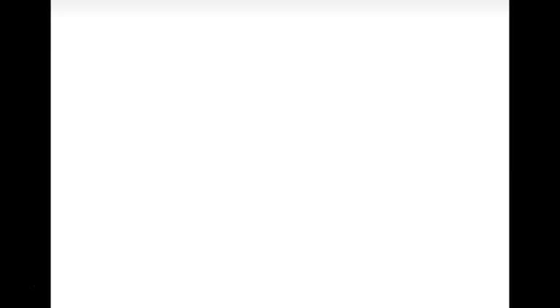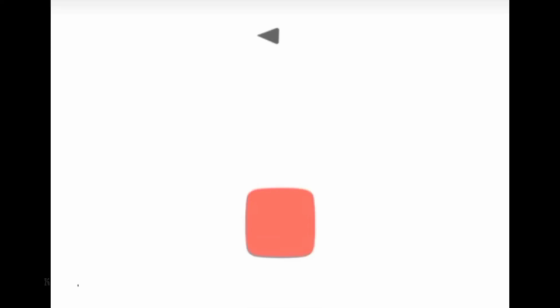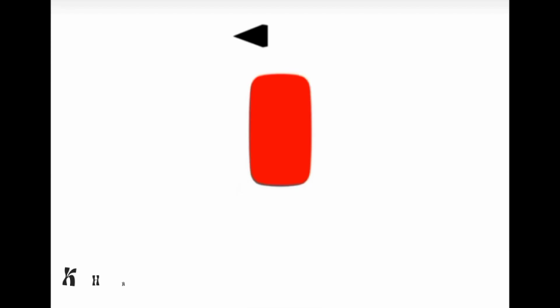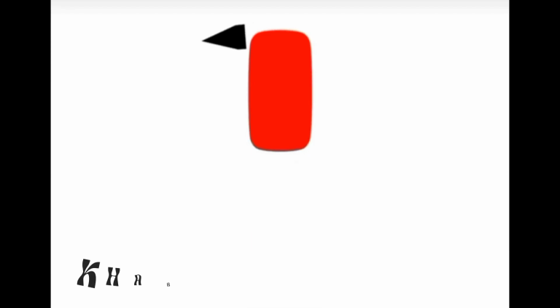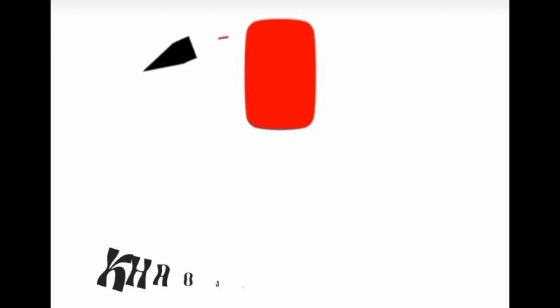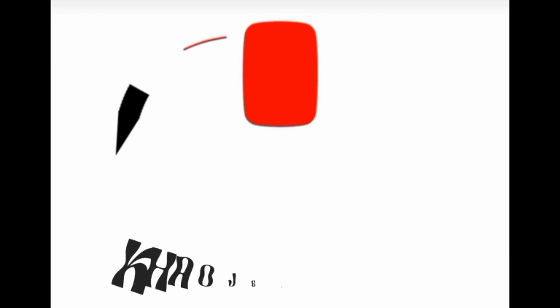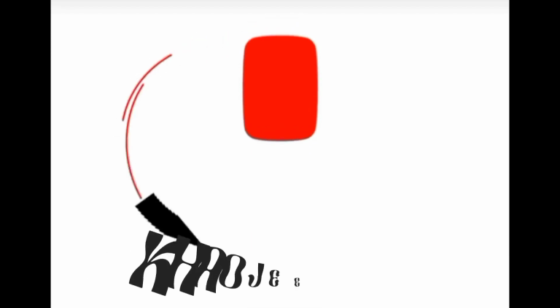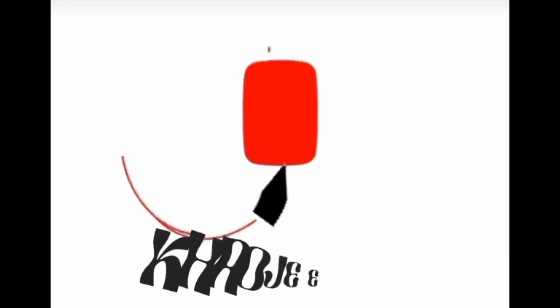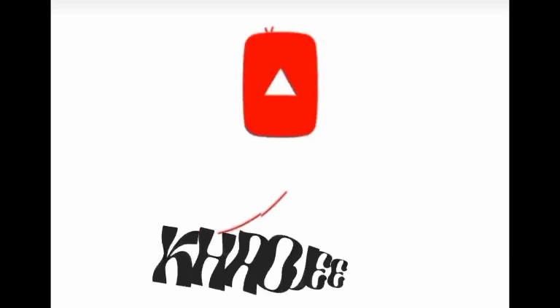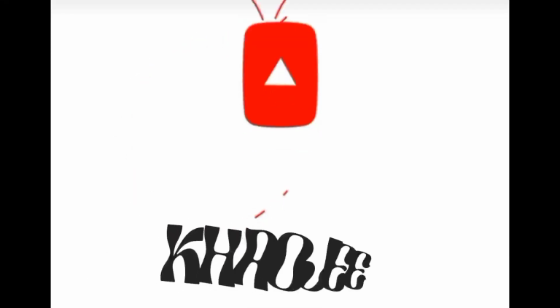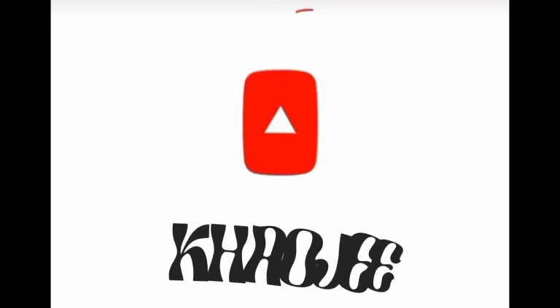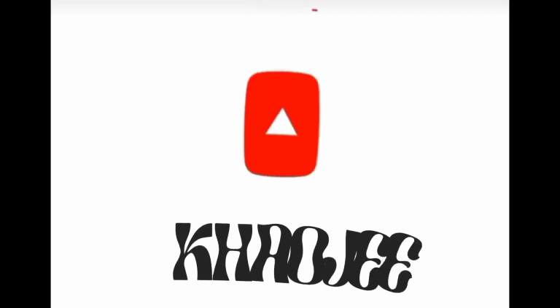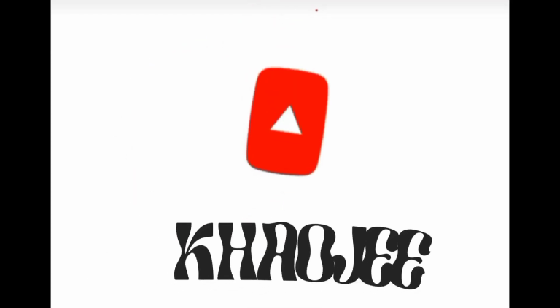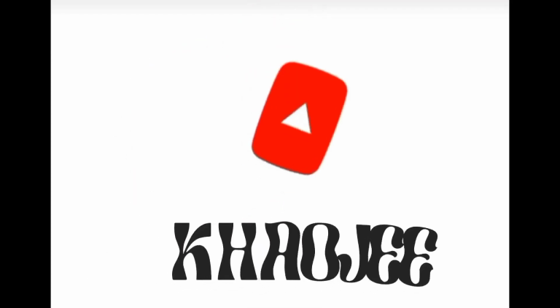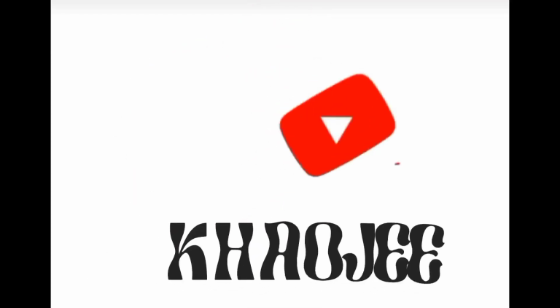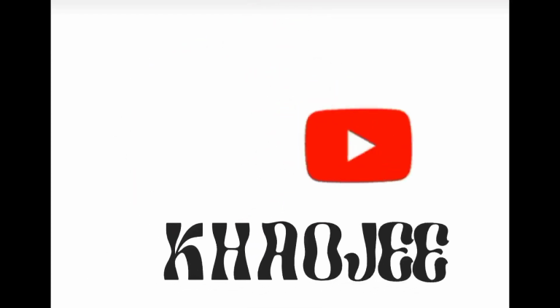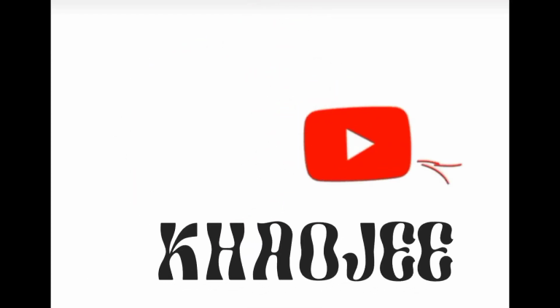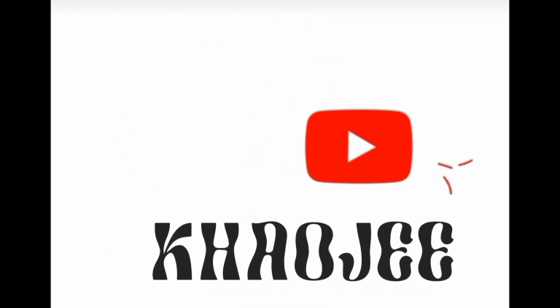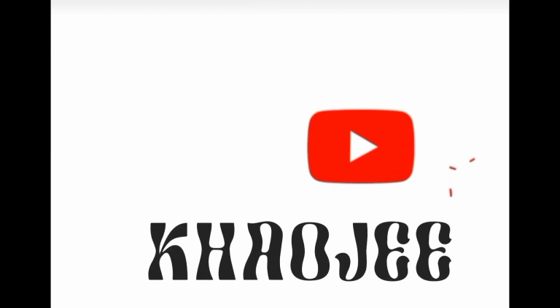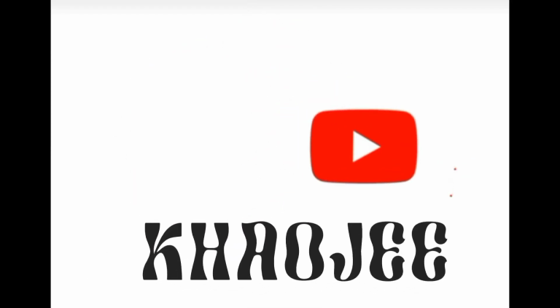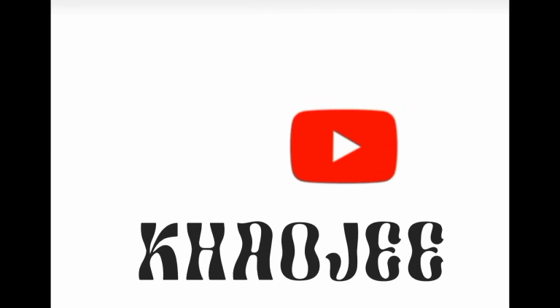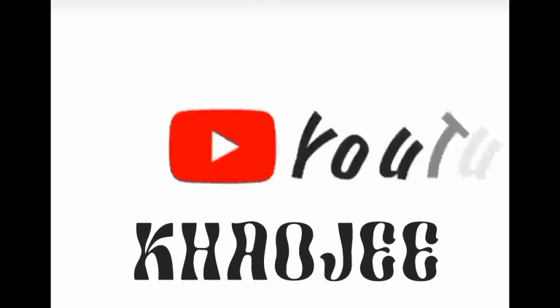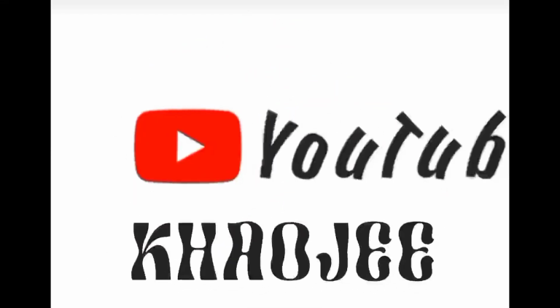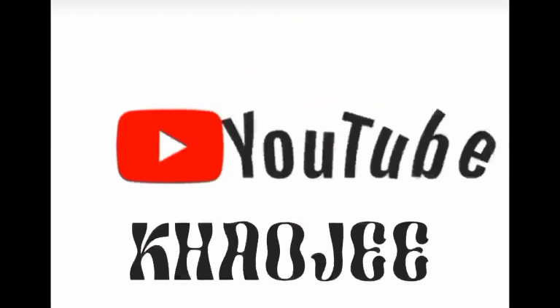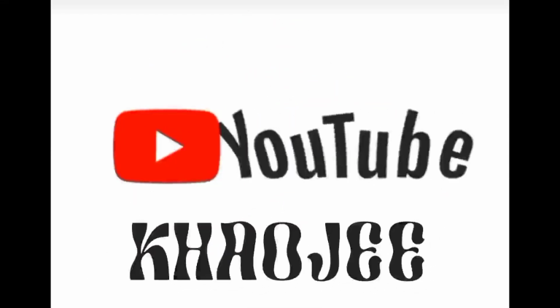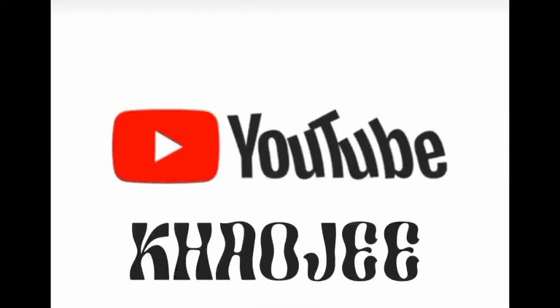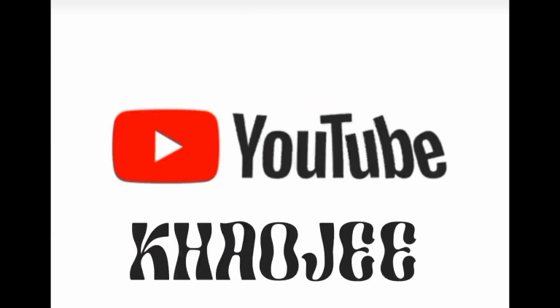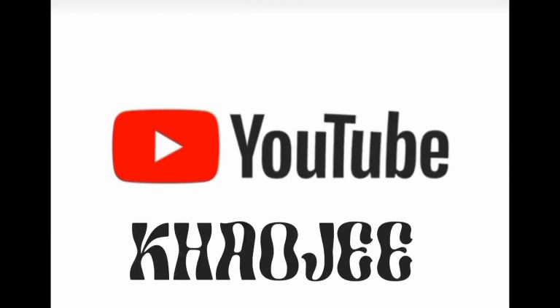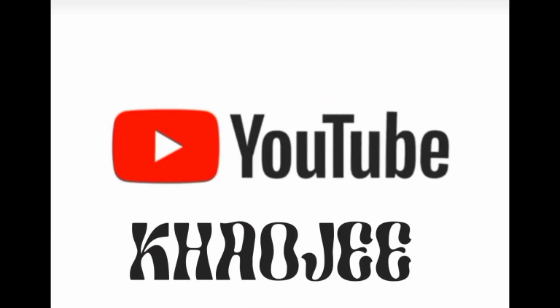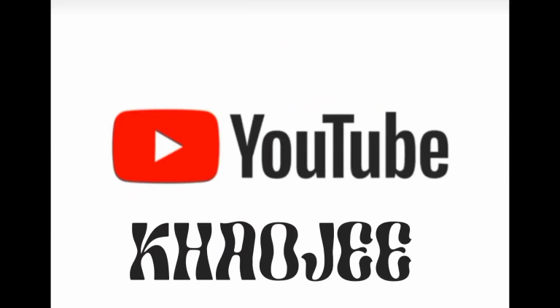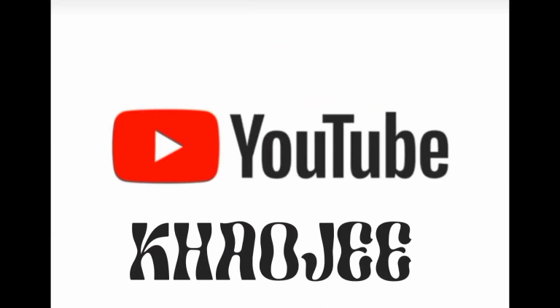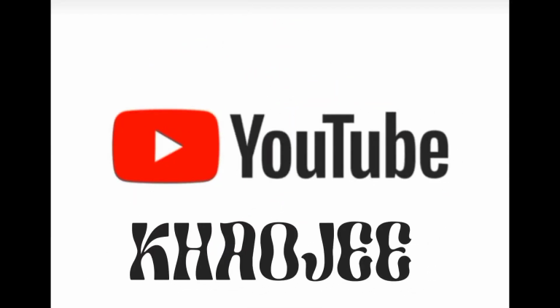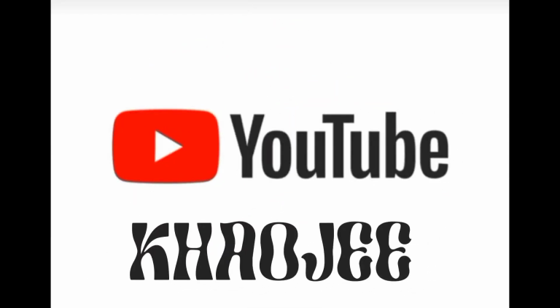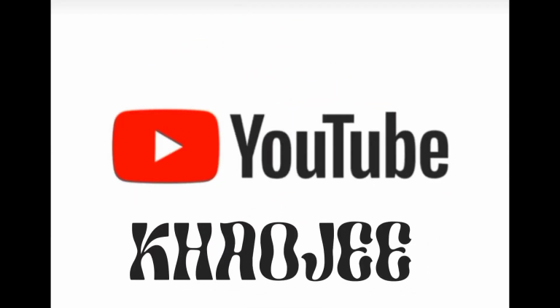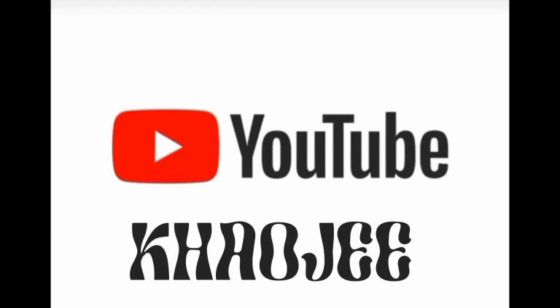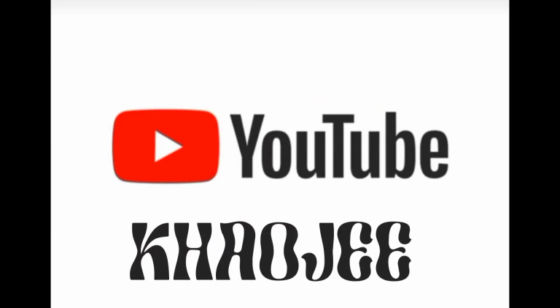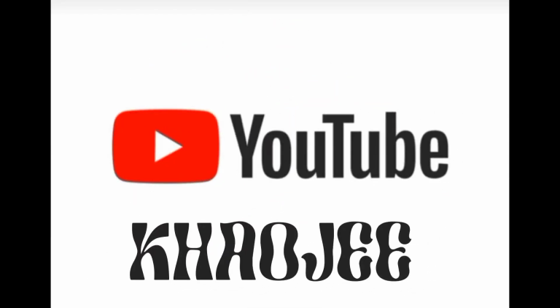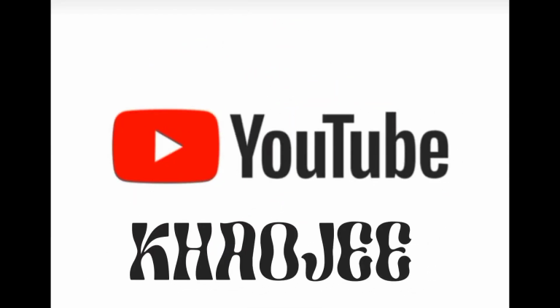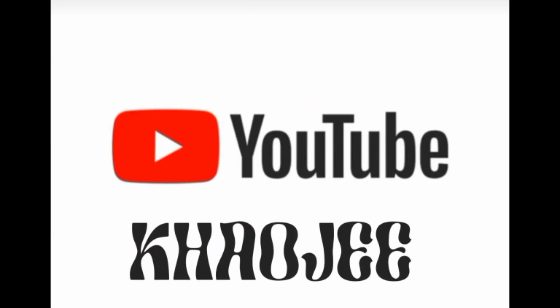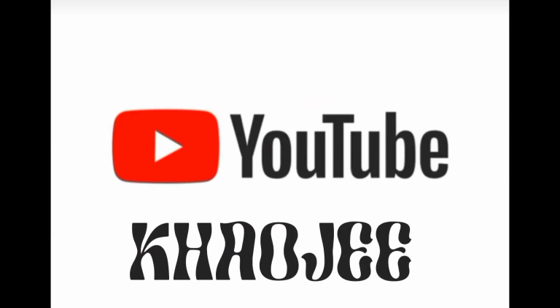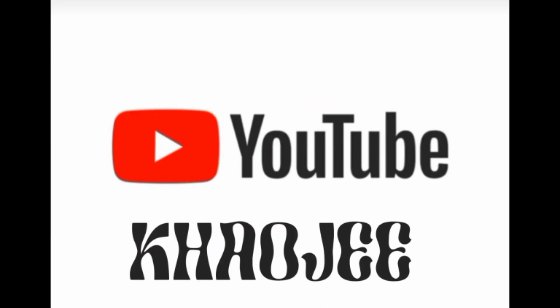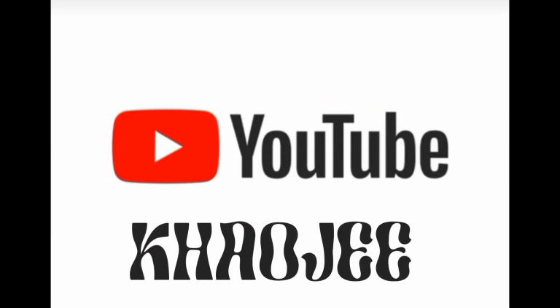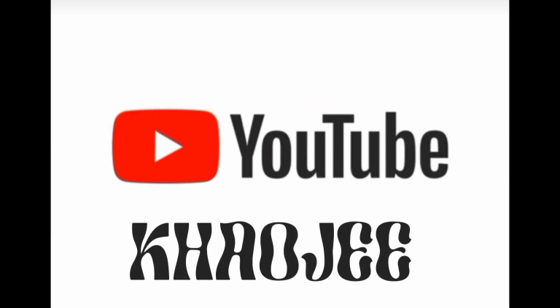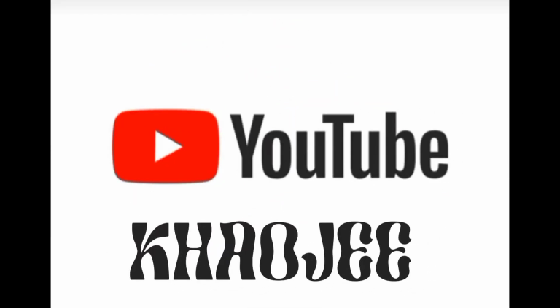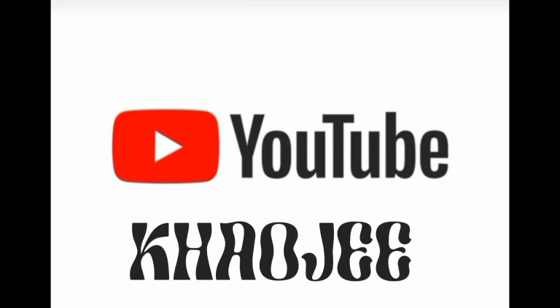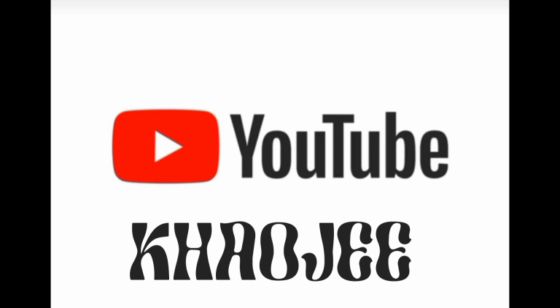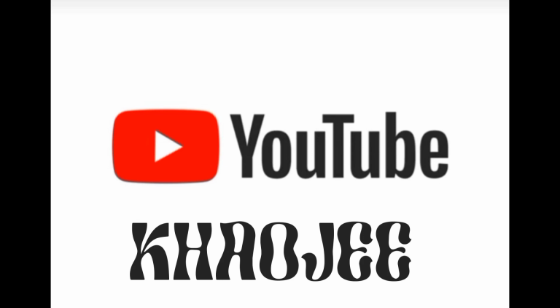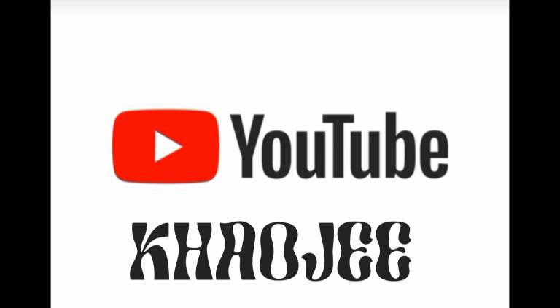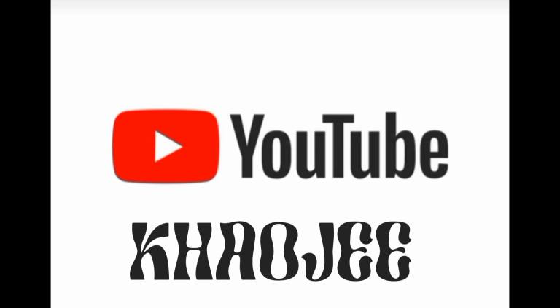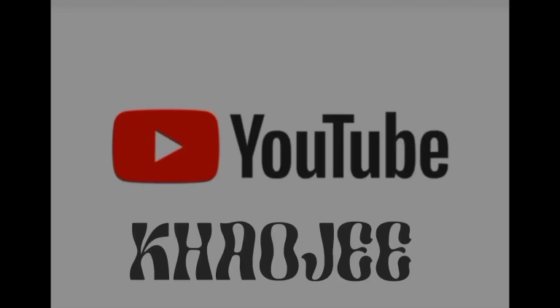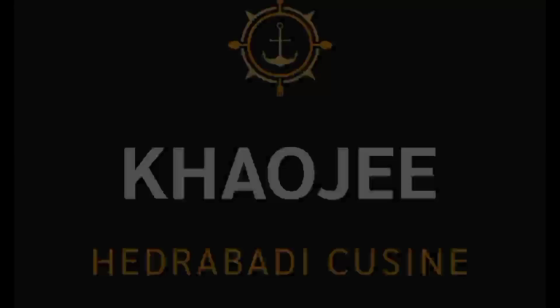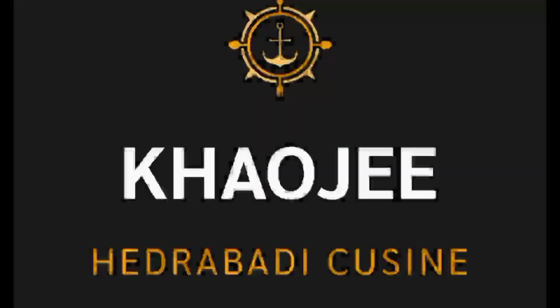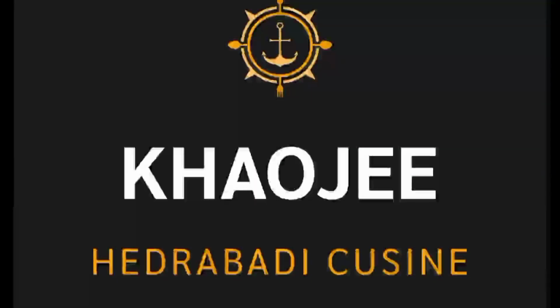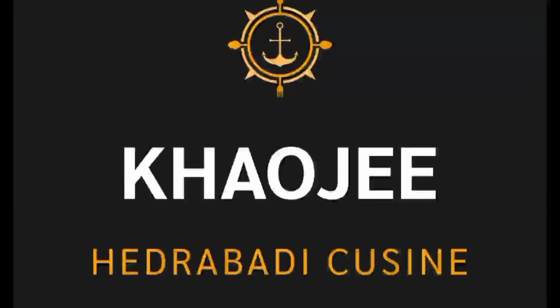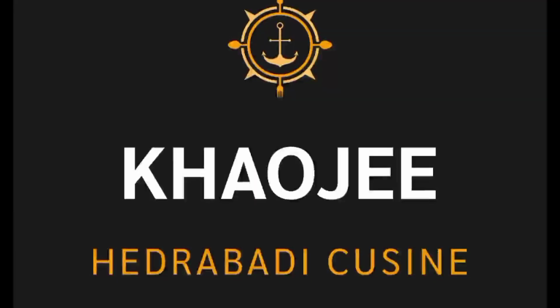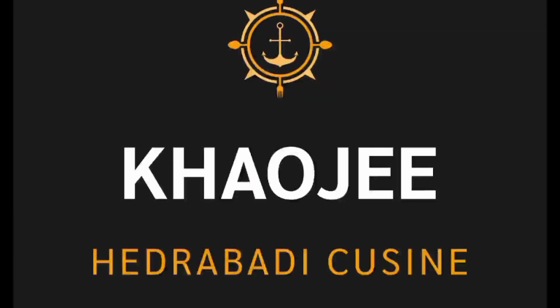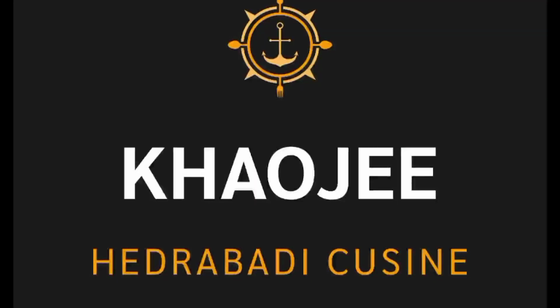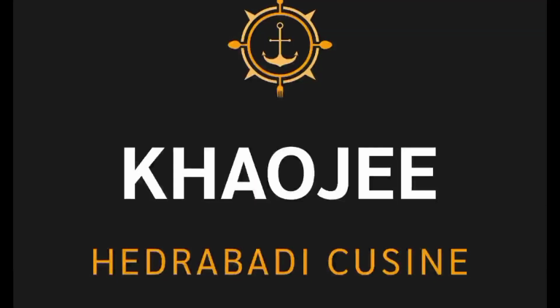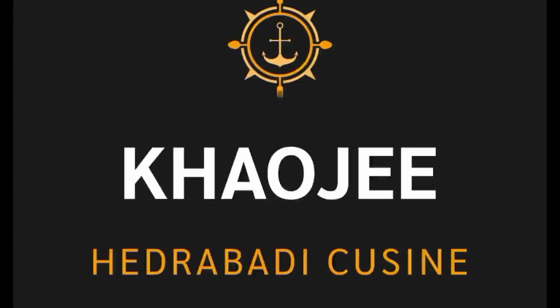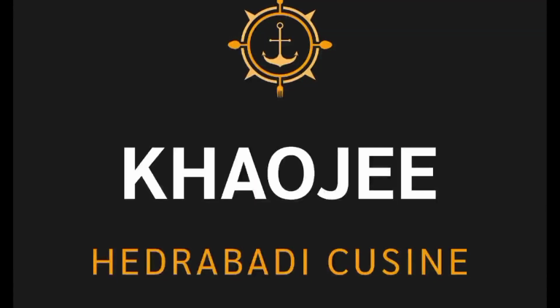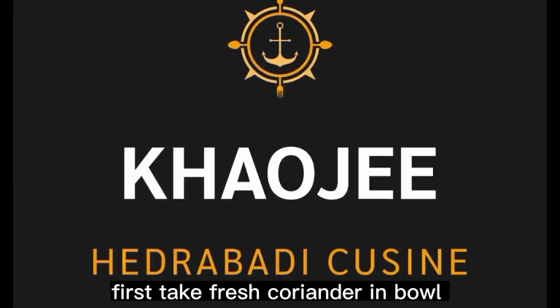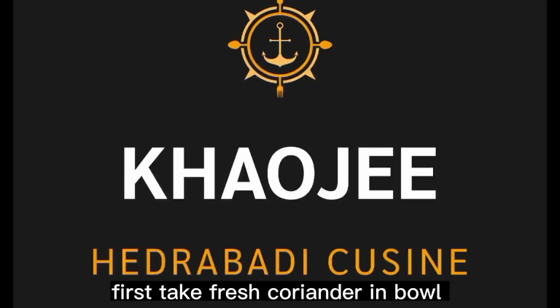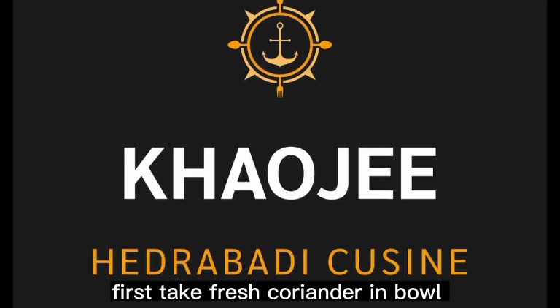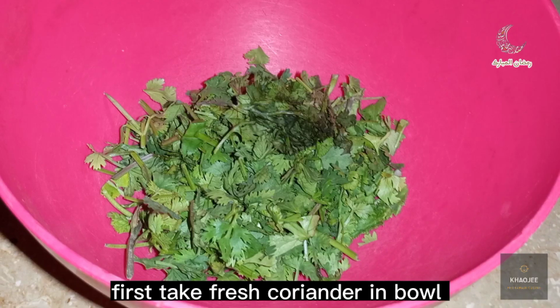Assalamu alaikum. Welcome to KAL G's. Today we are making Hyderabadi Dahi Barhe.